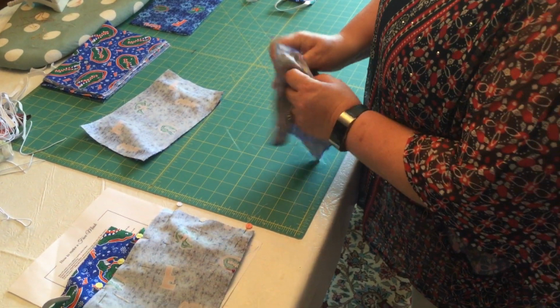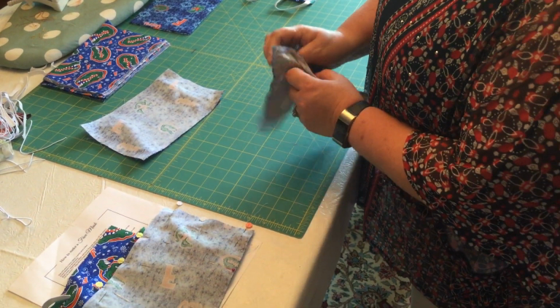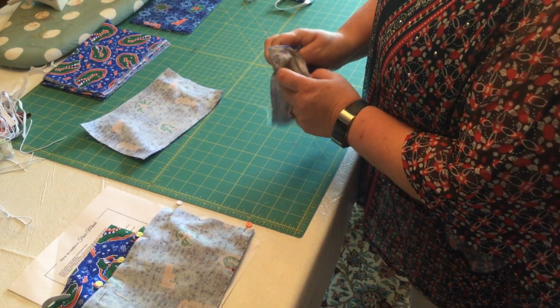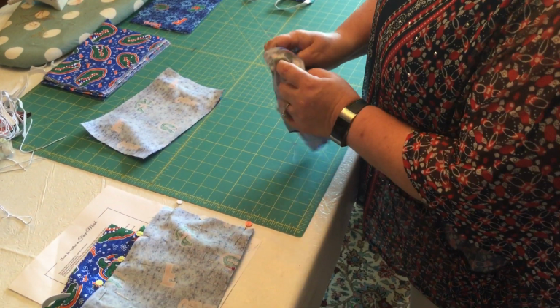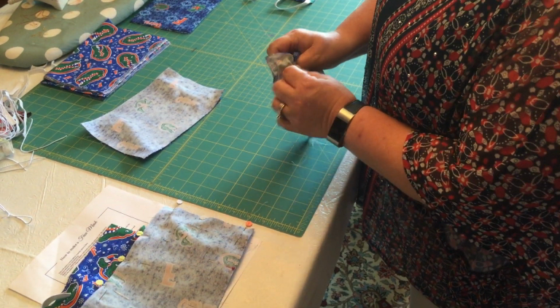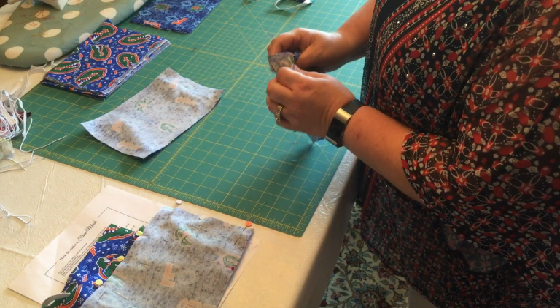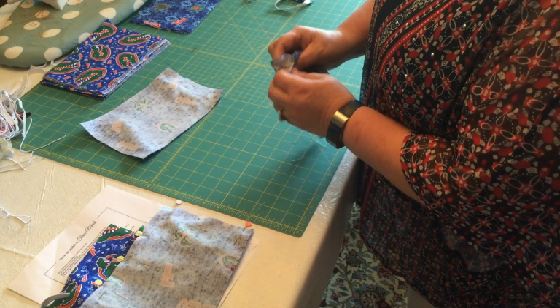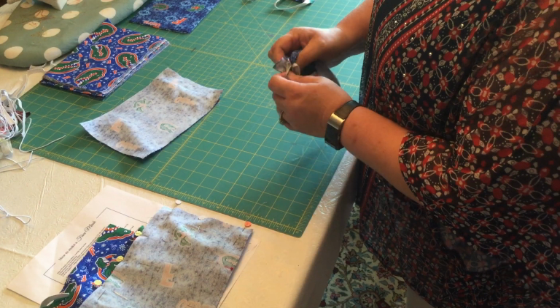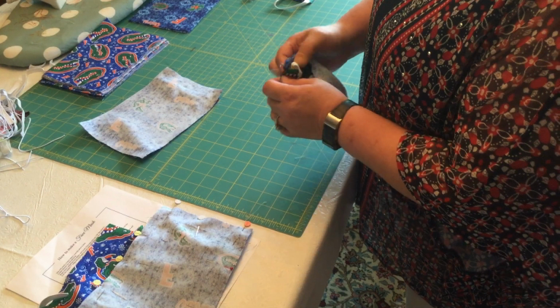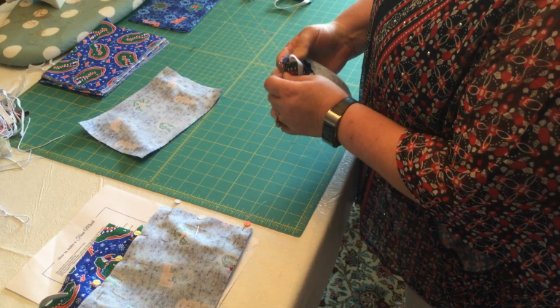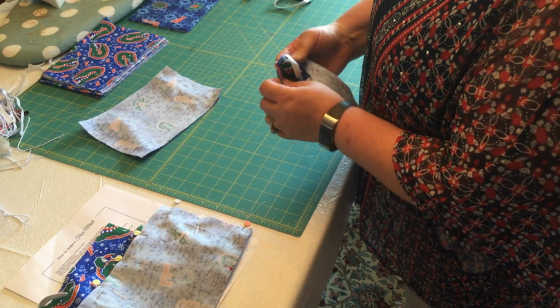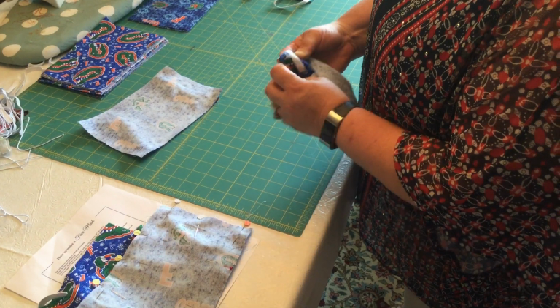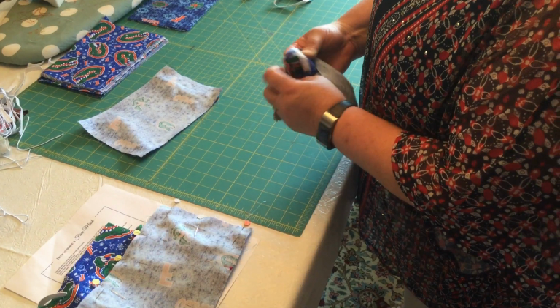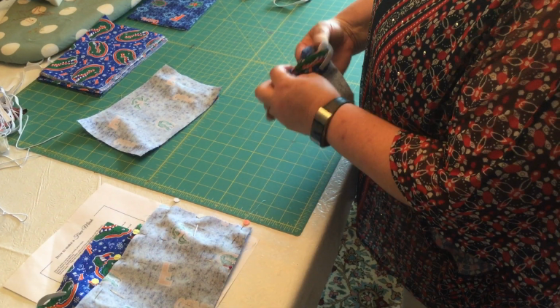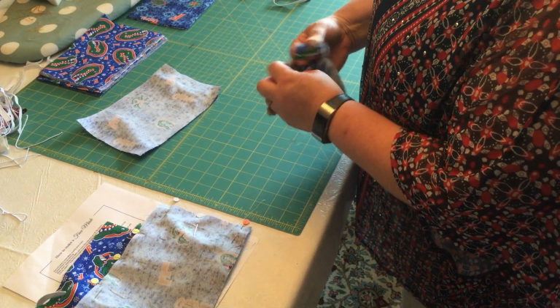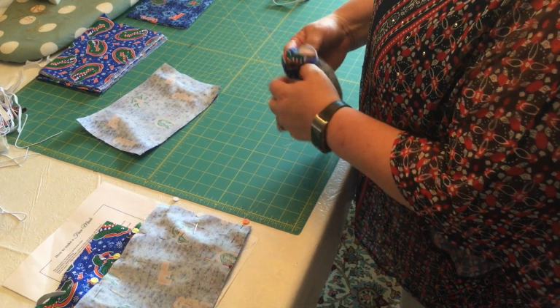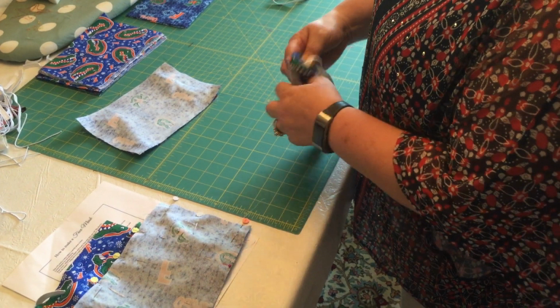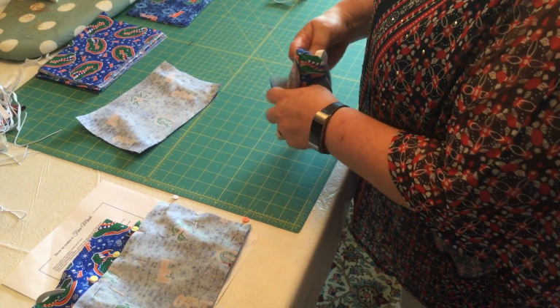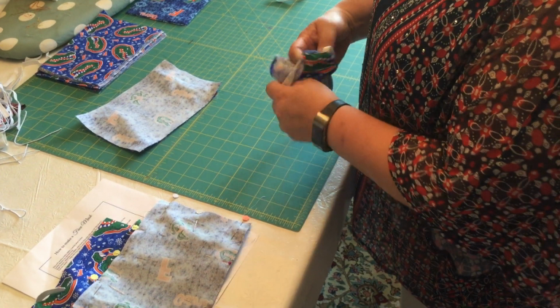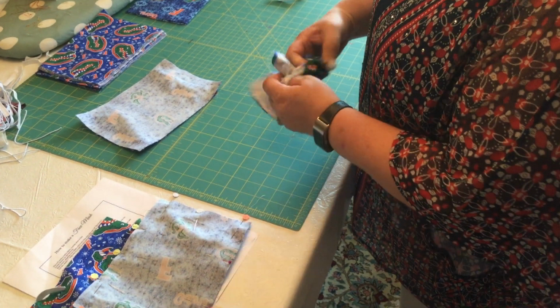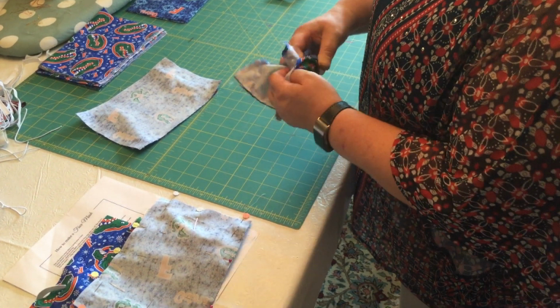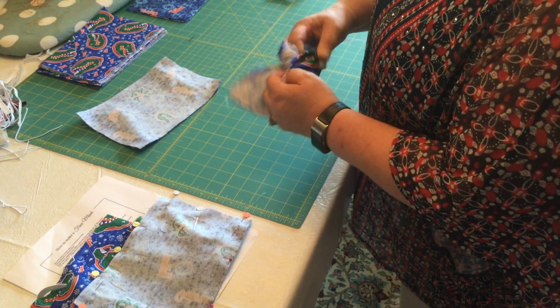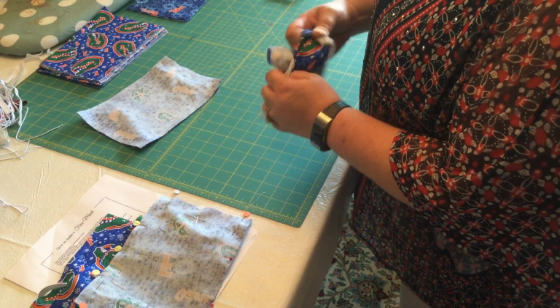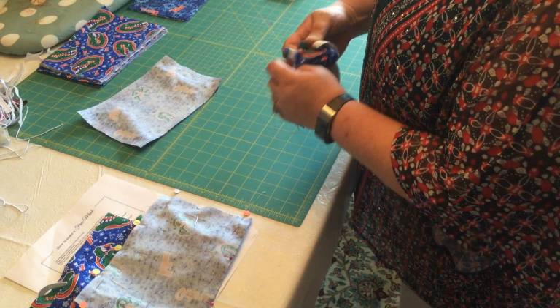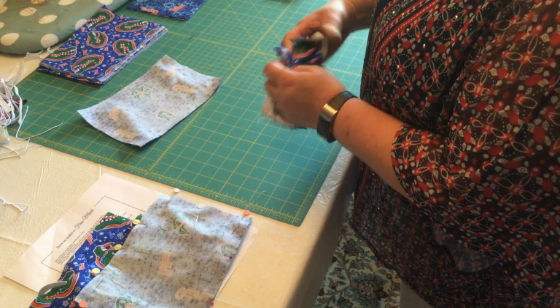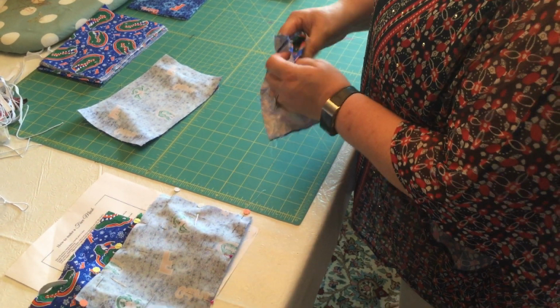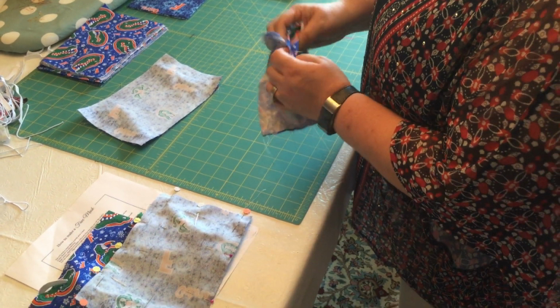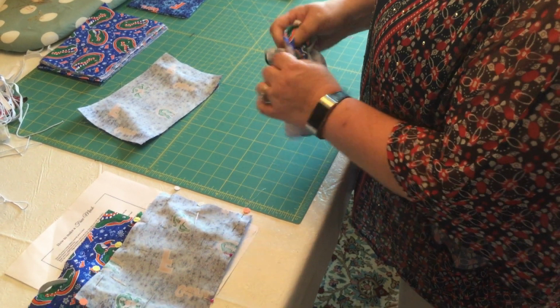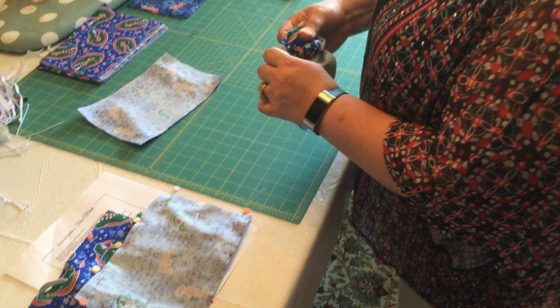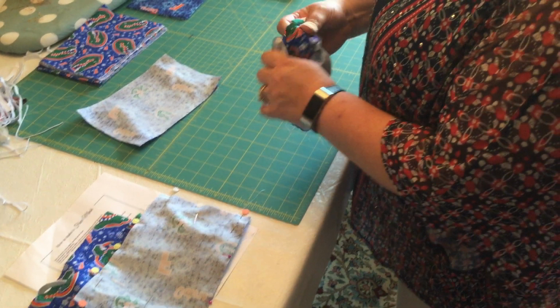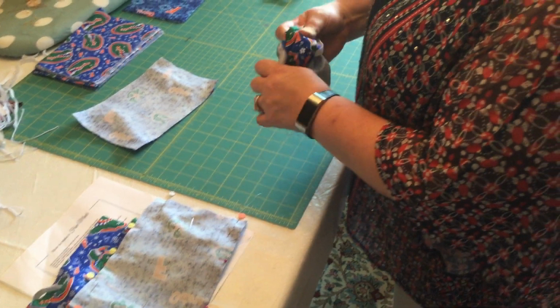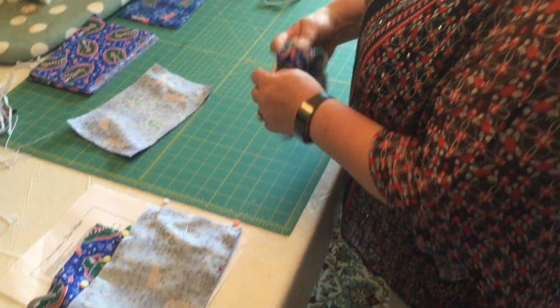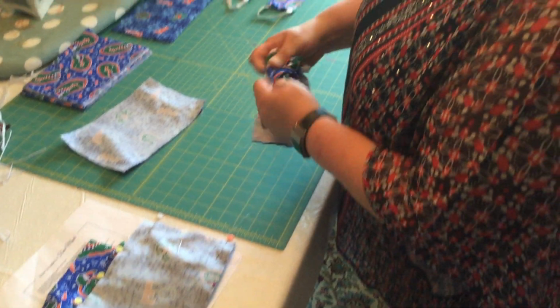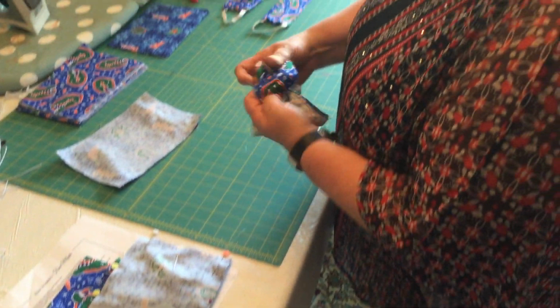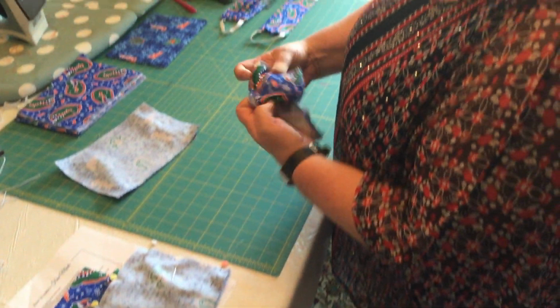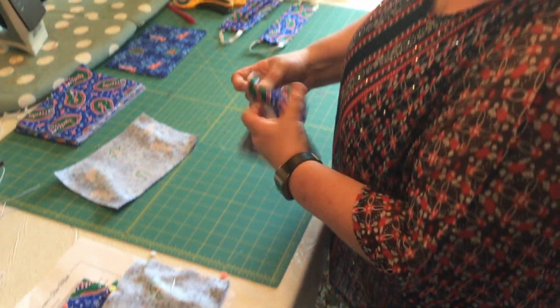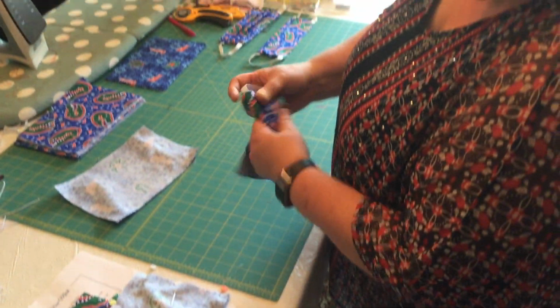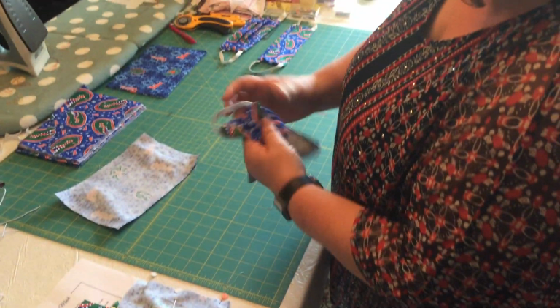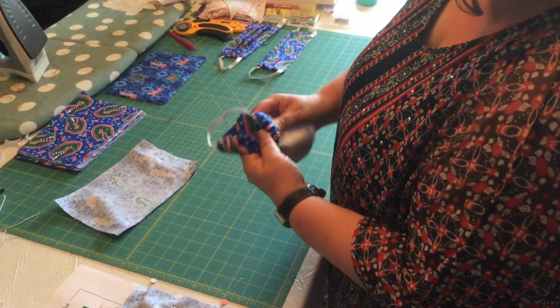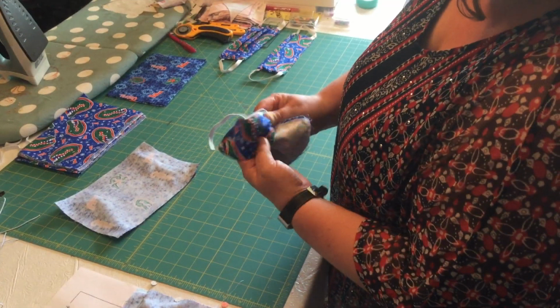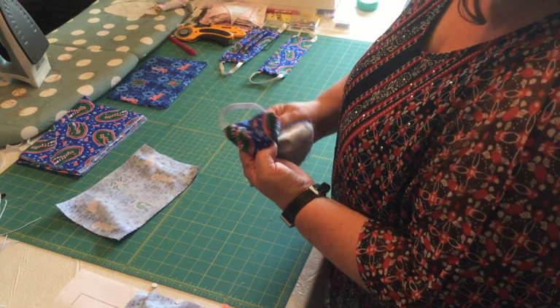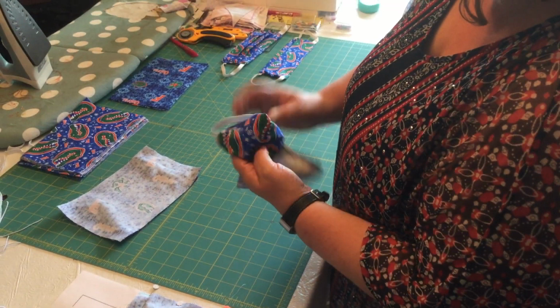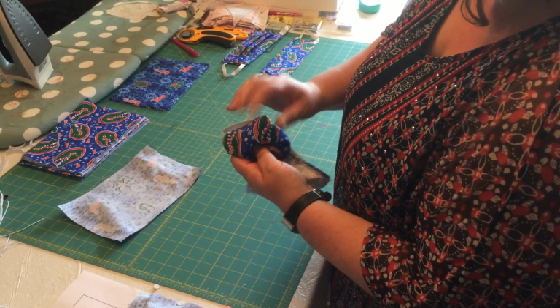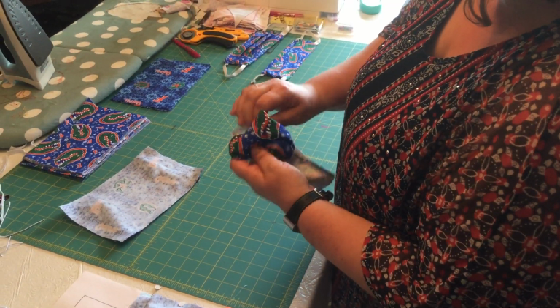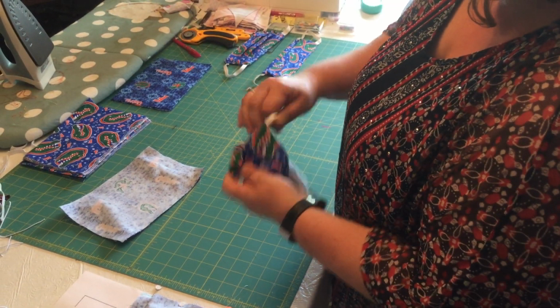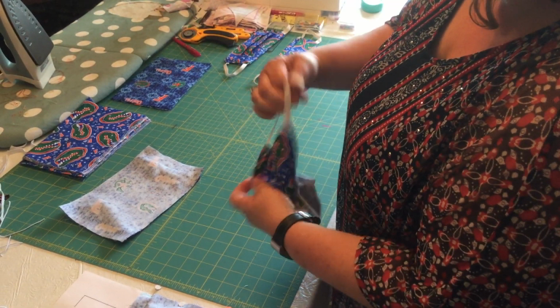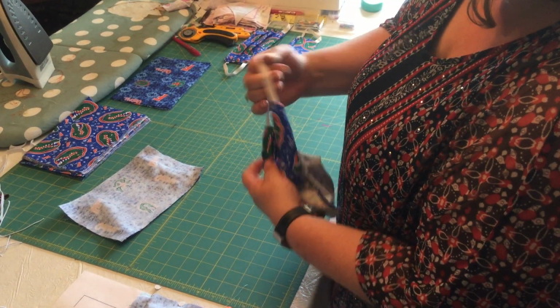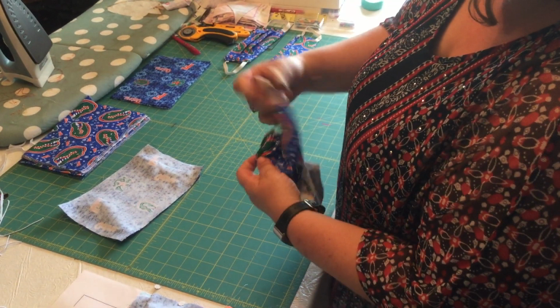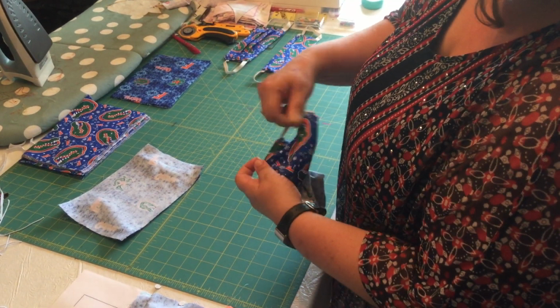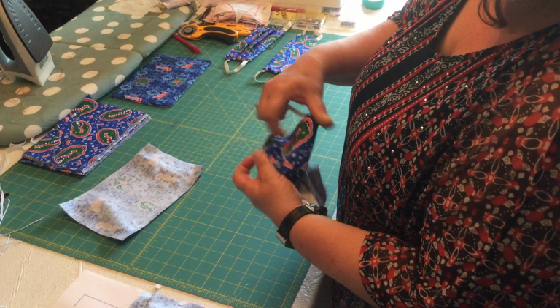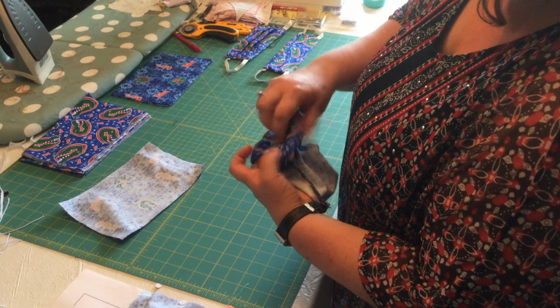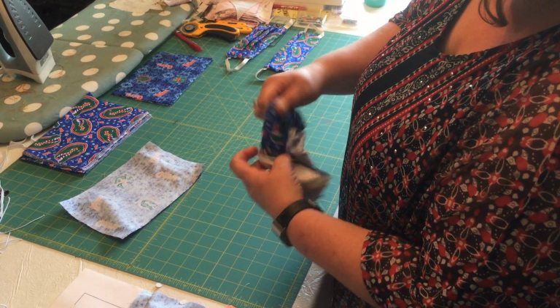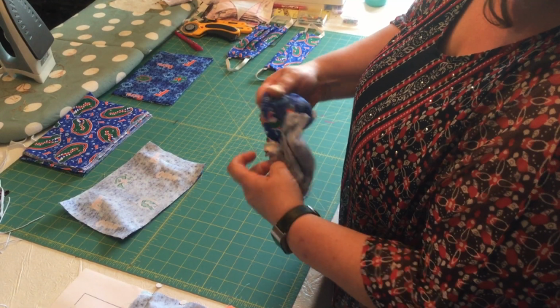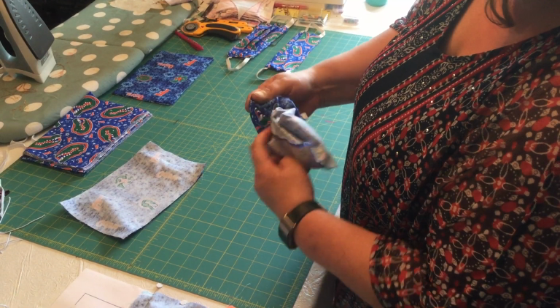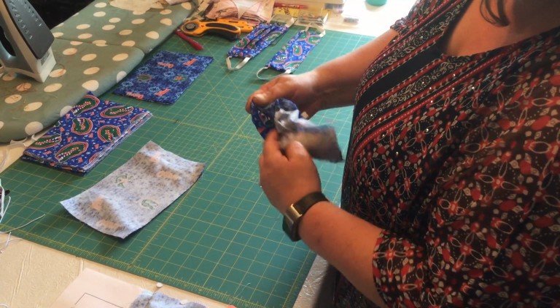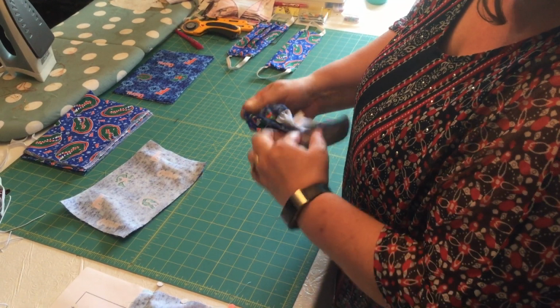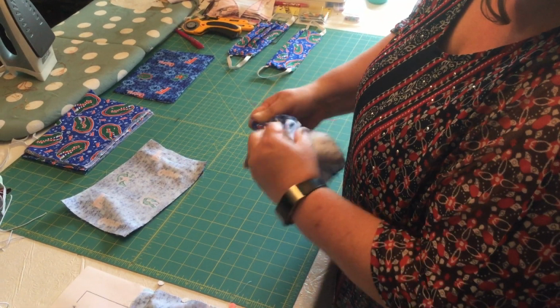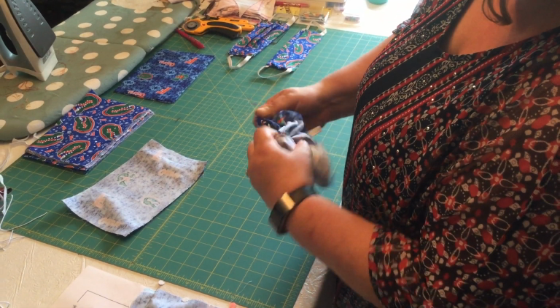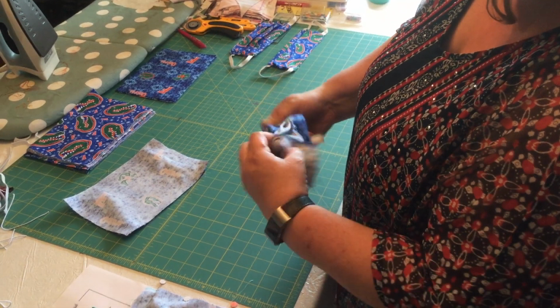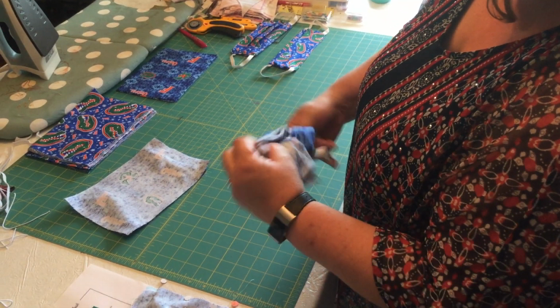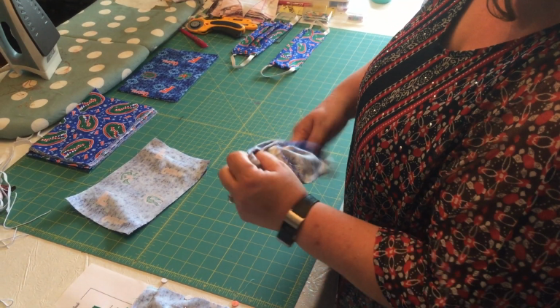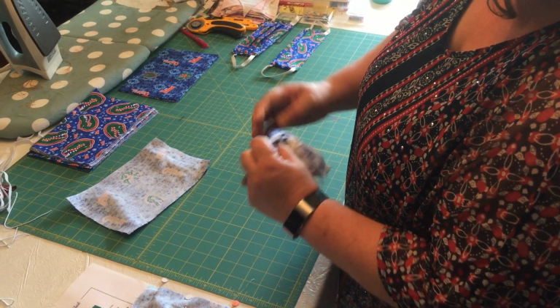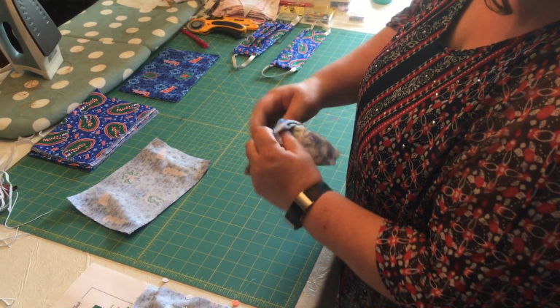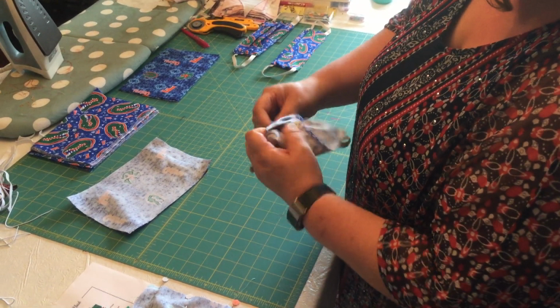You just stick your finger in and start turning it out. Now it's starting to look like a mask.